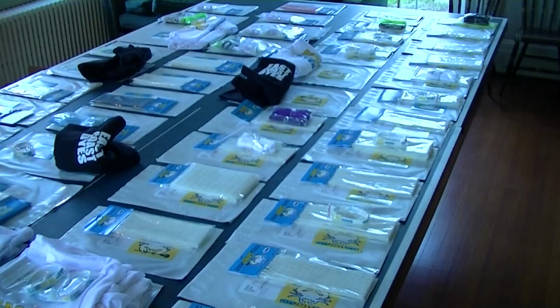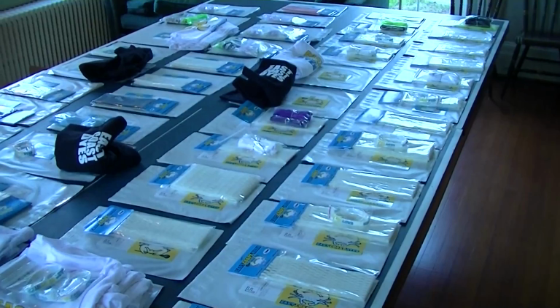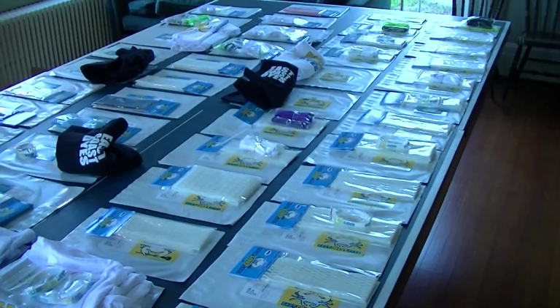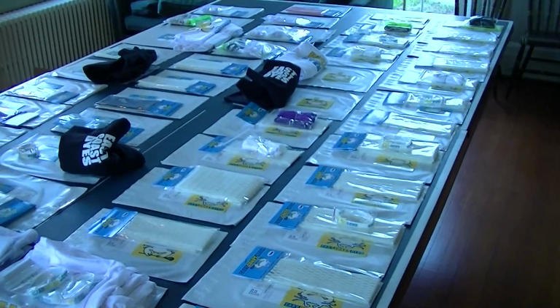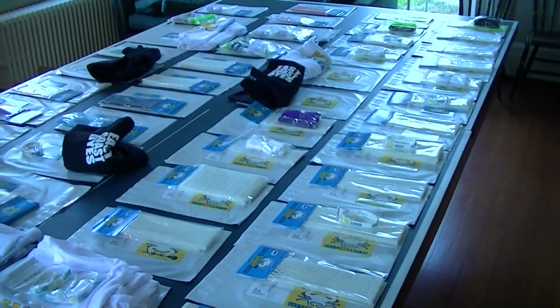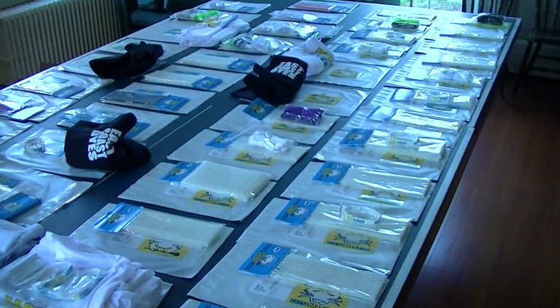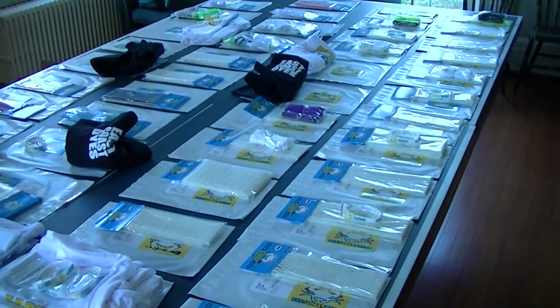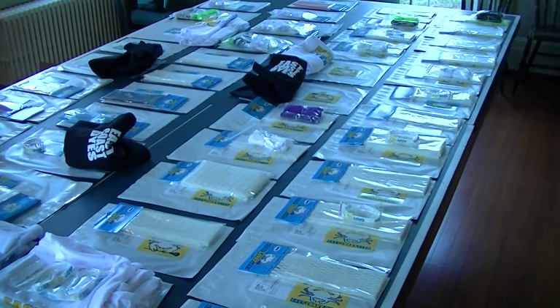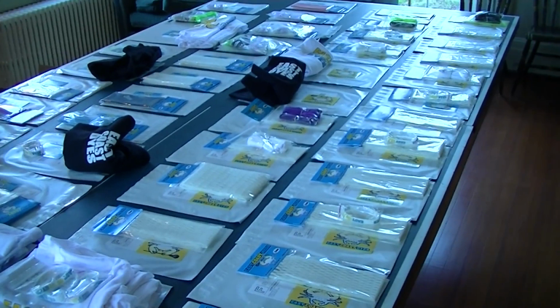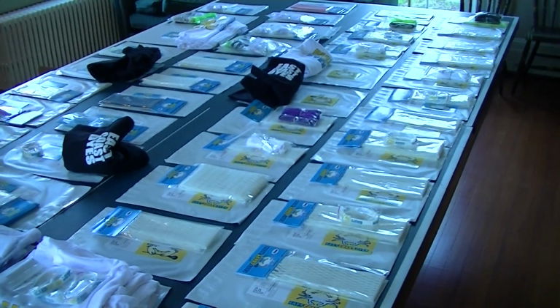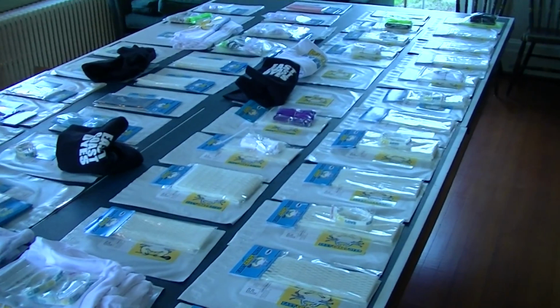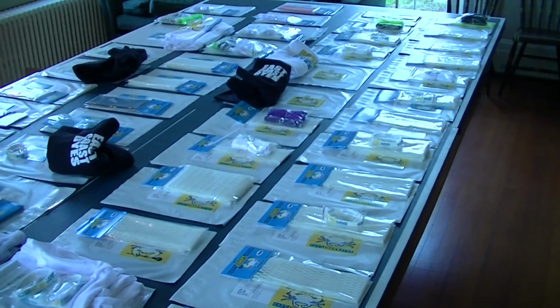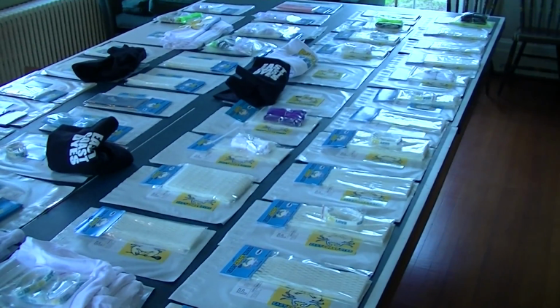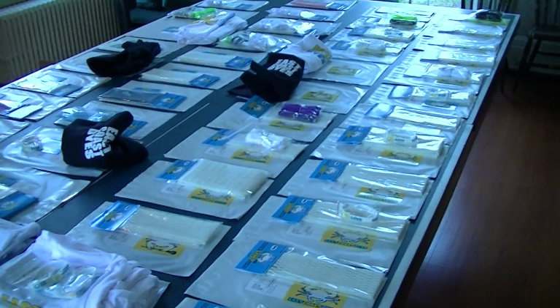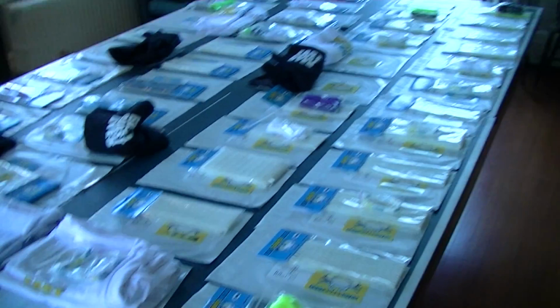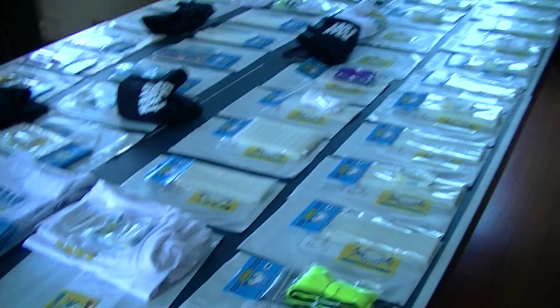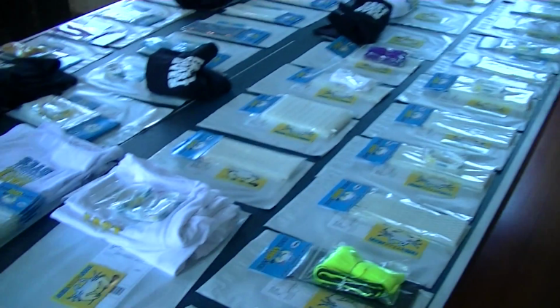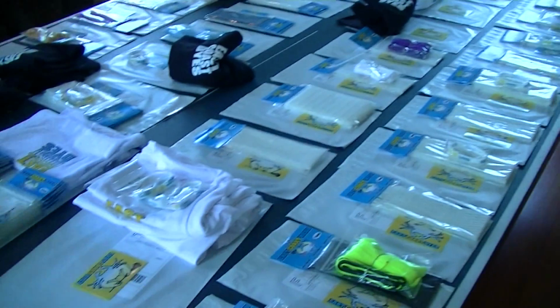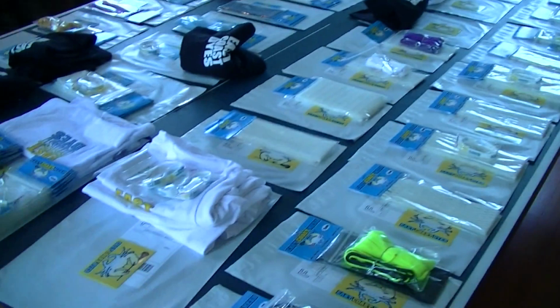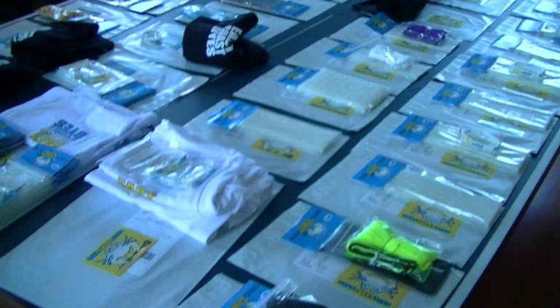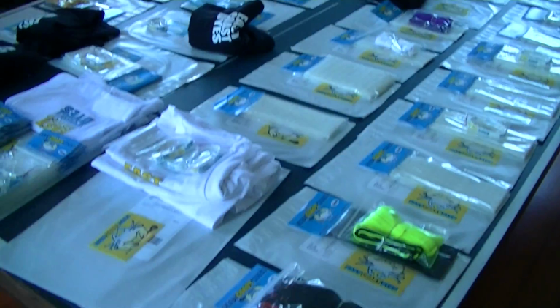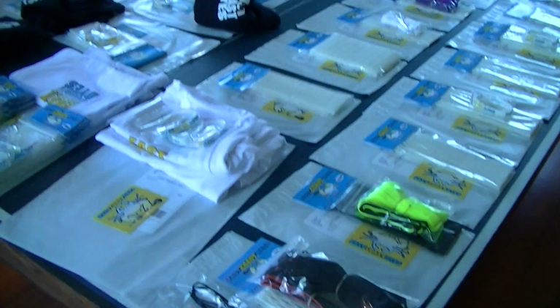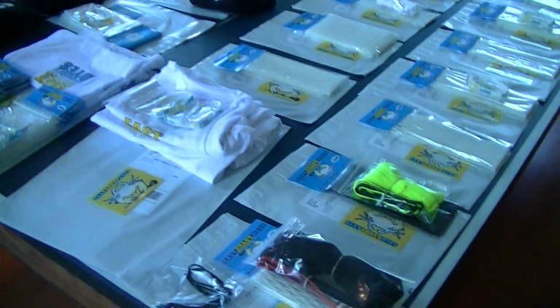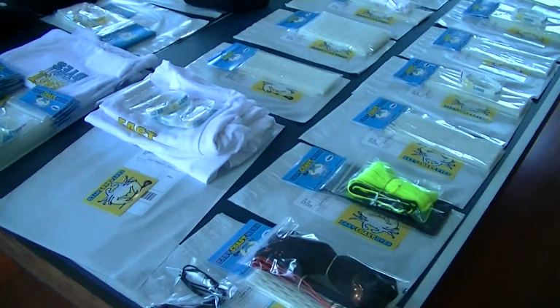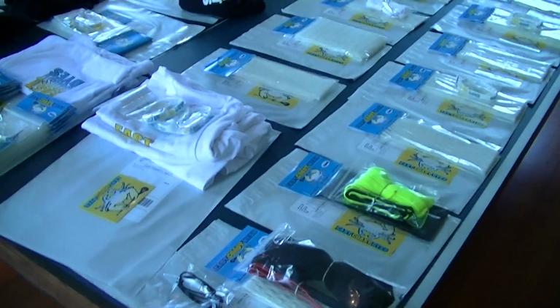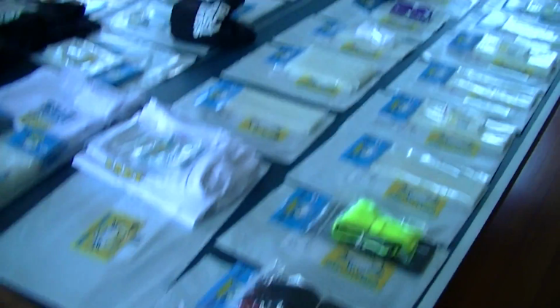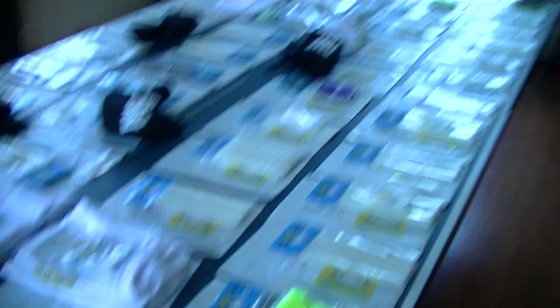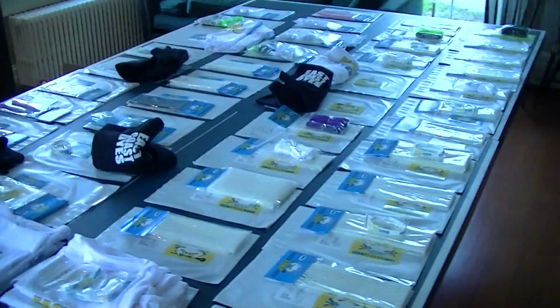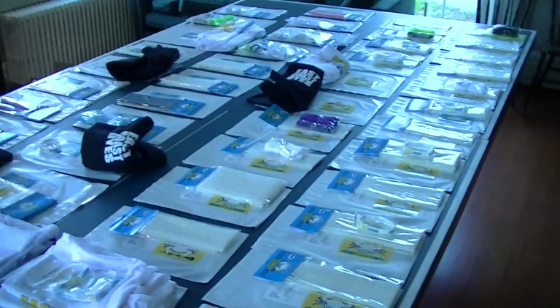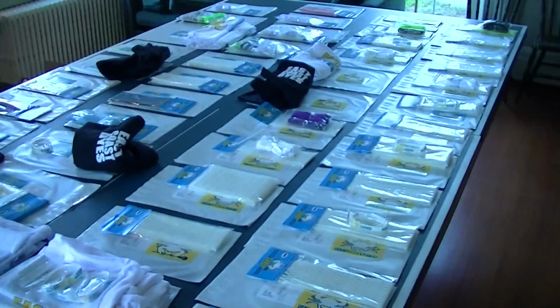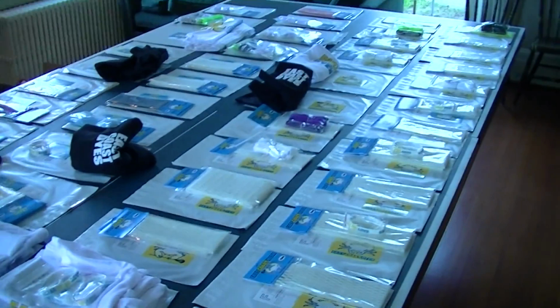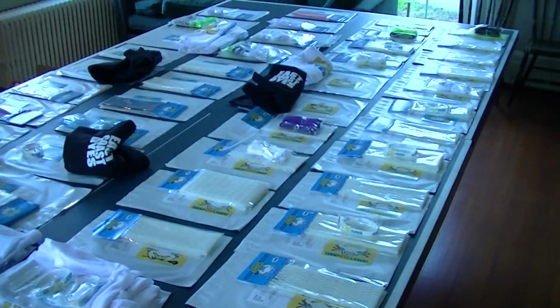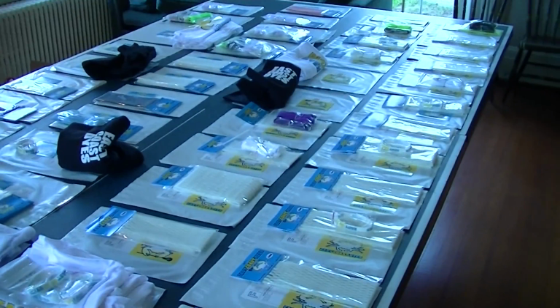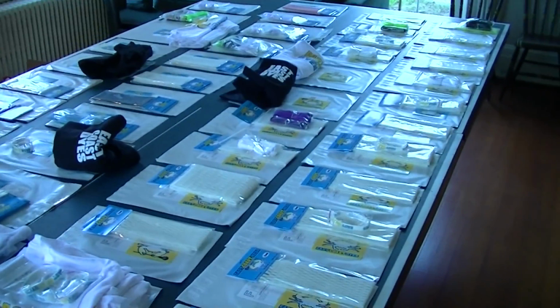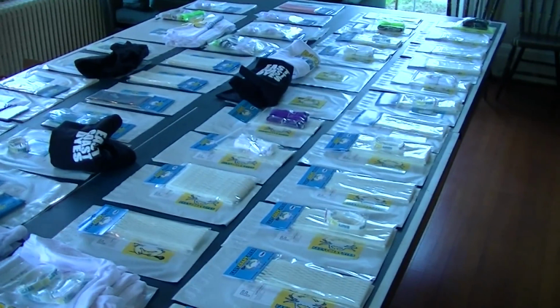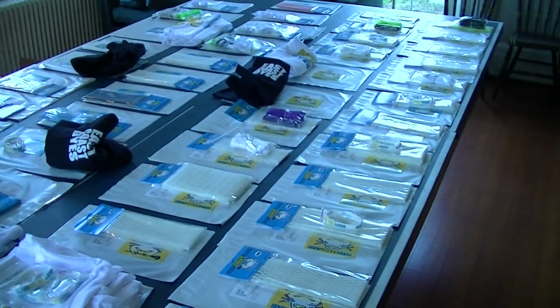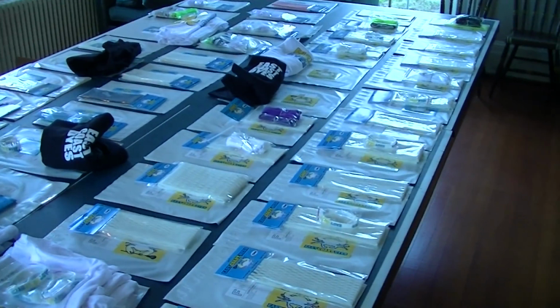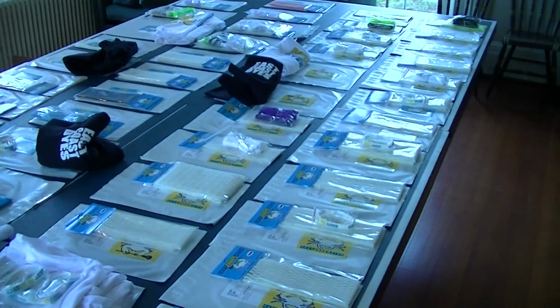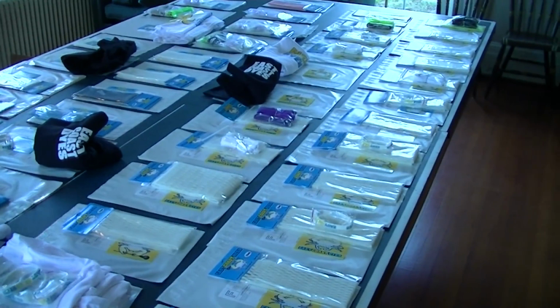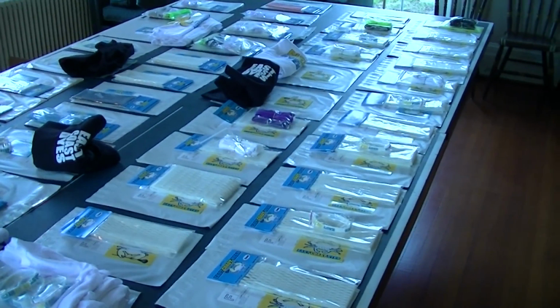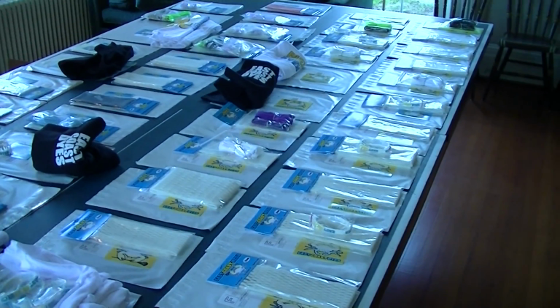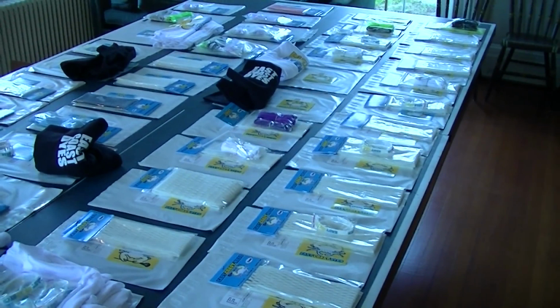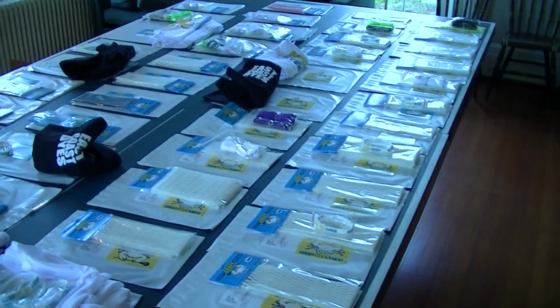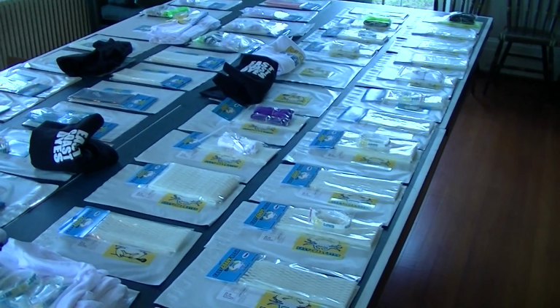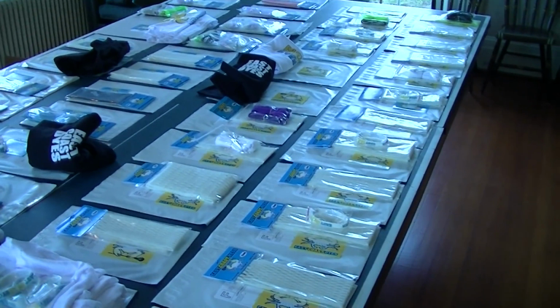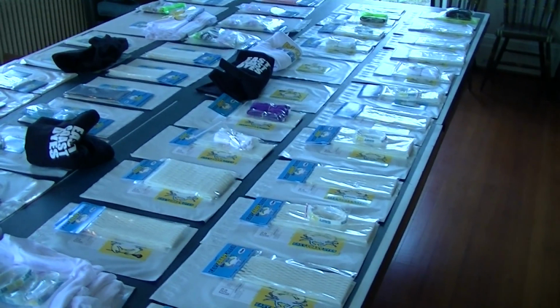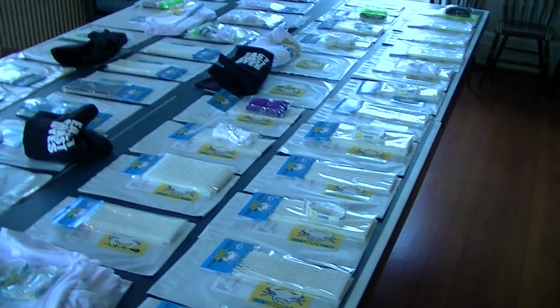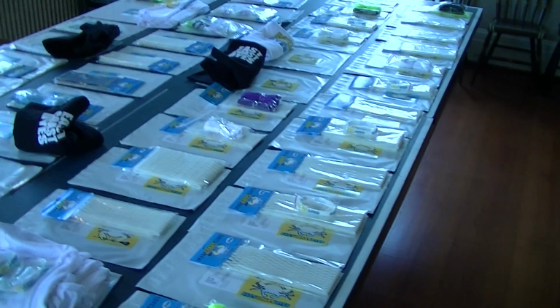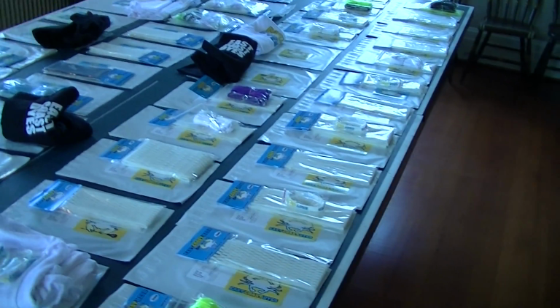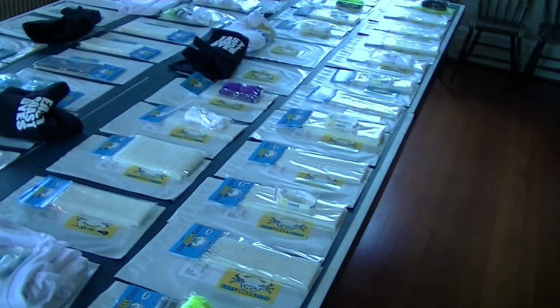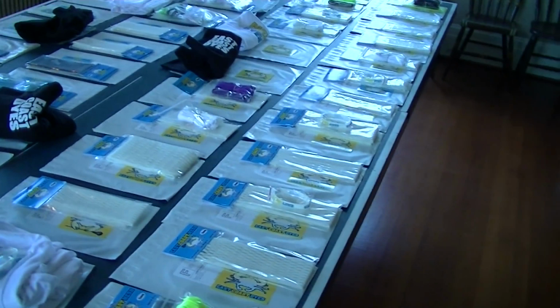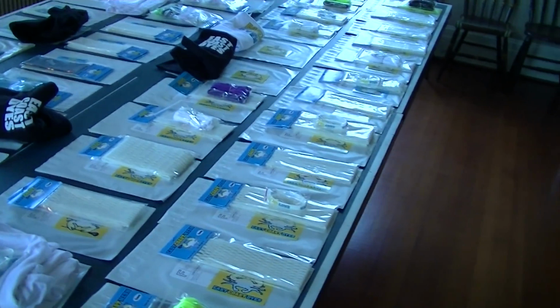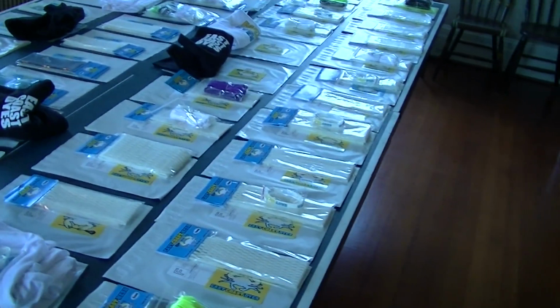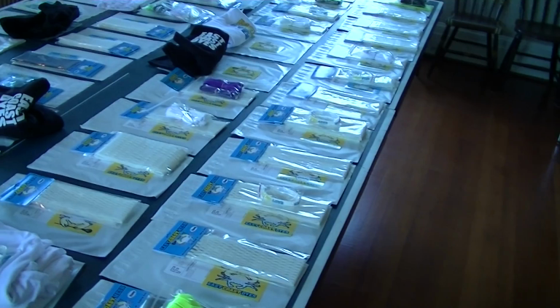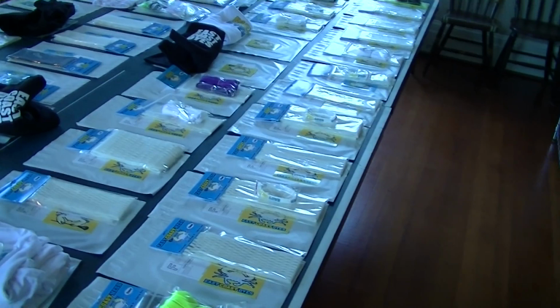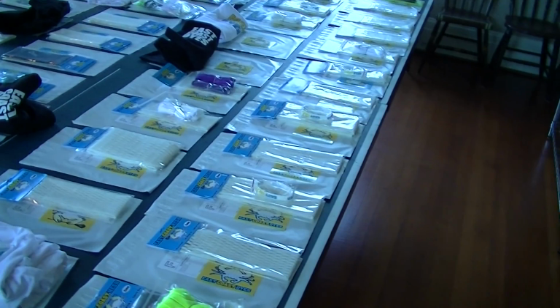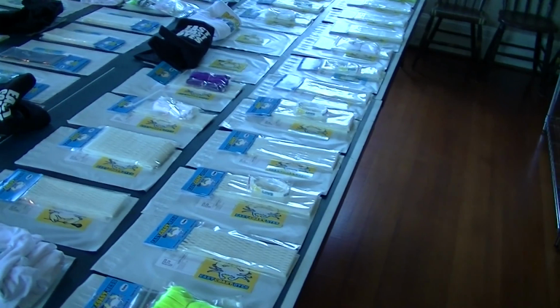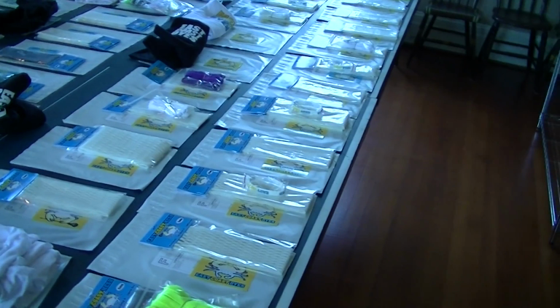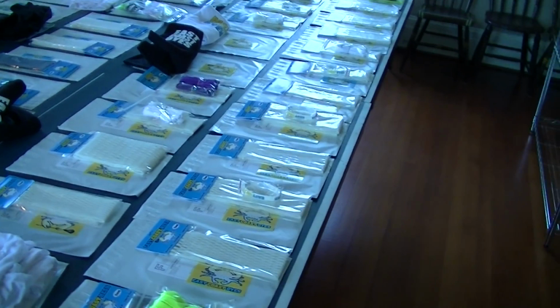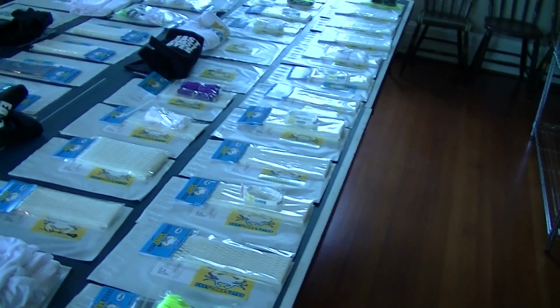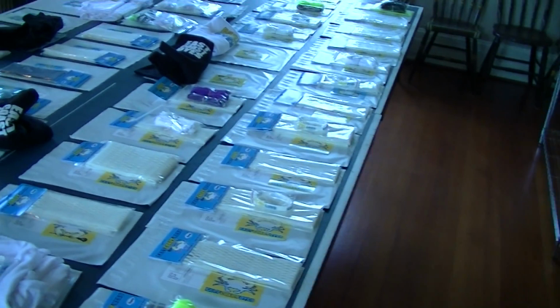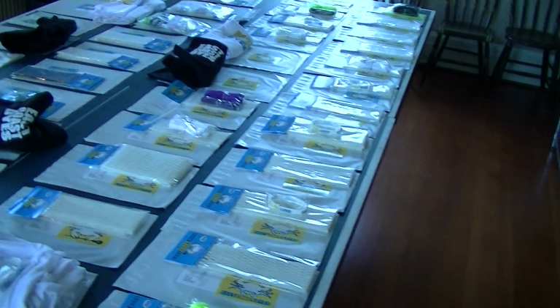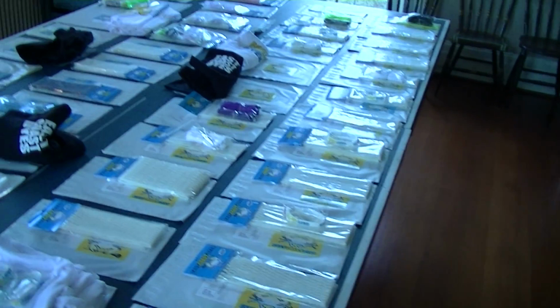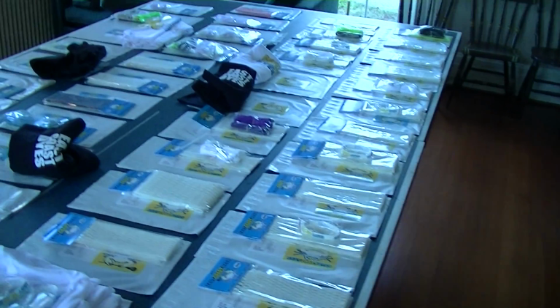Hey guys, it's Greg from East Coast Dyes and I've got all the orders for today. It's Wednesday, so I want to thank everyone that ordered.